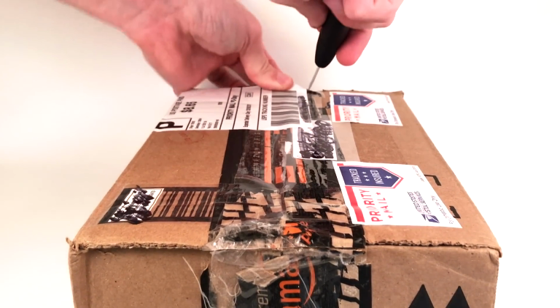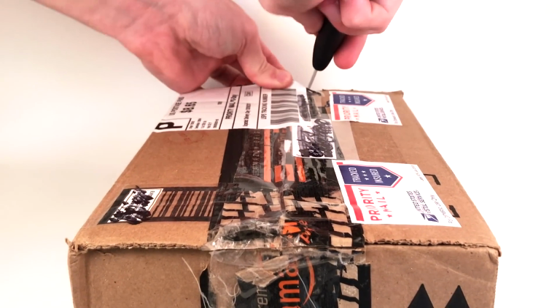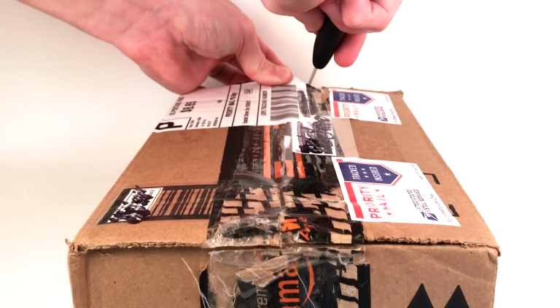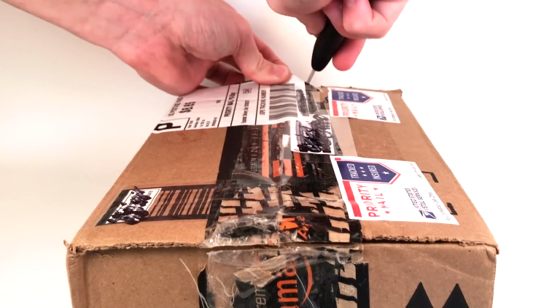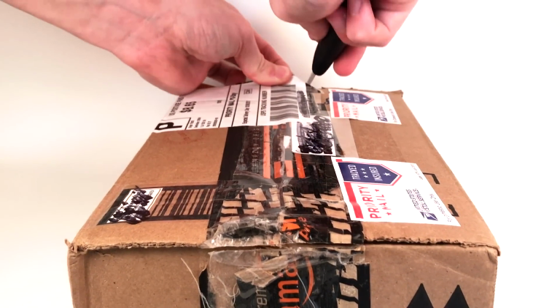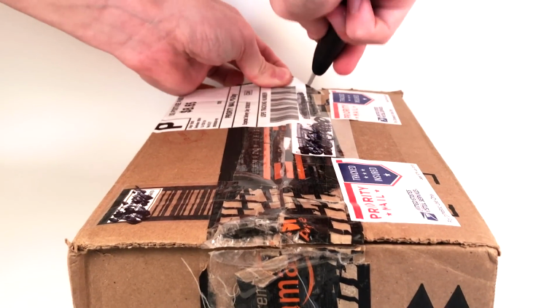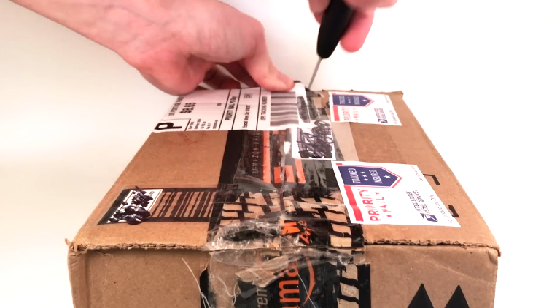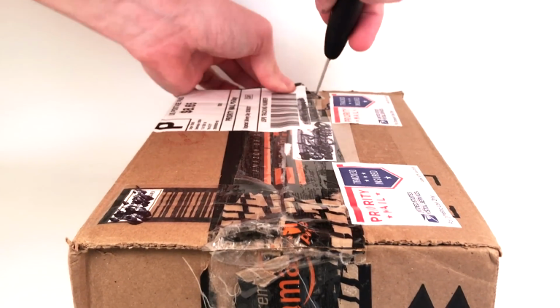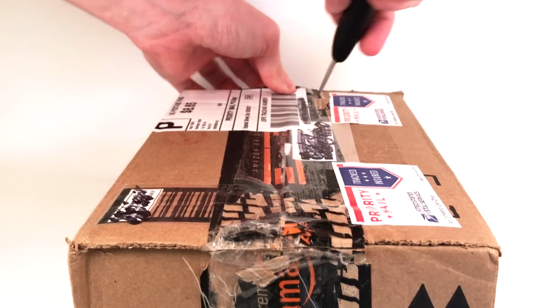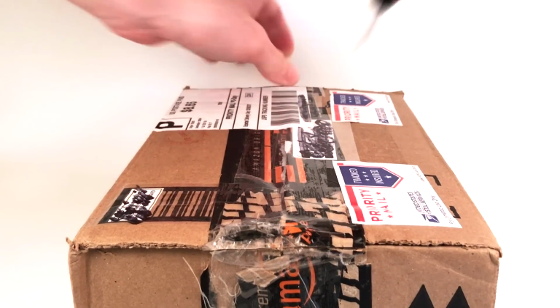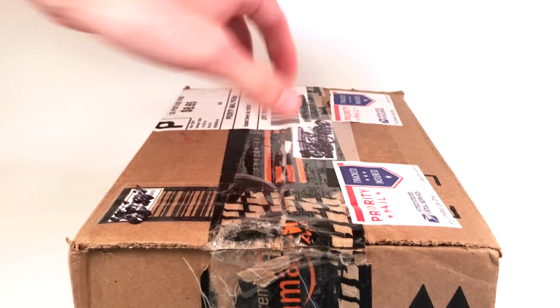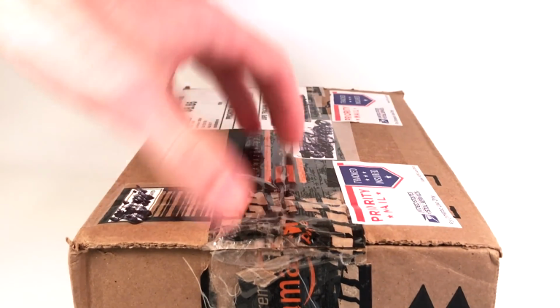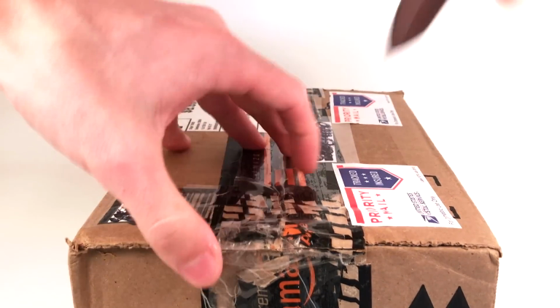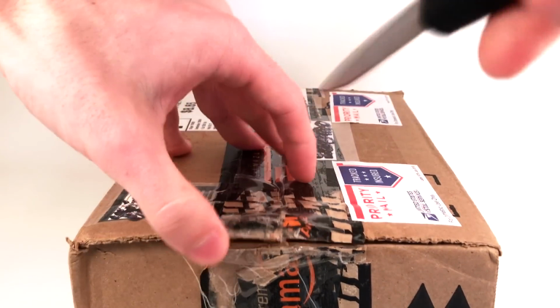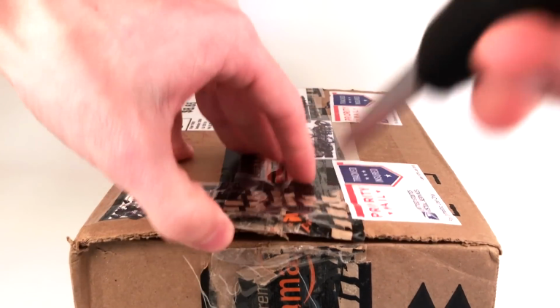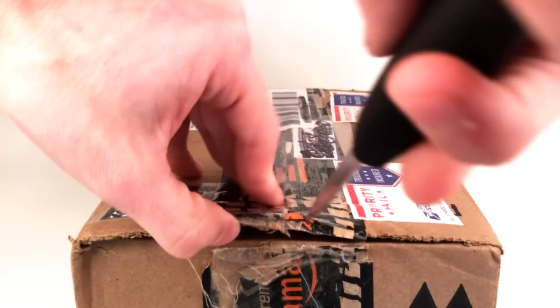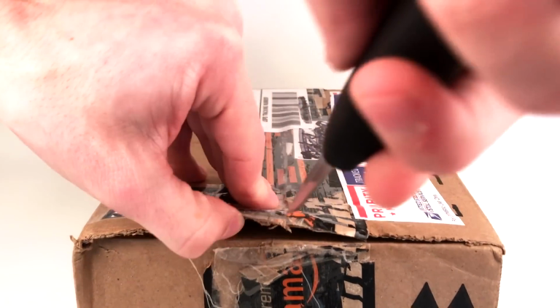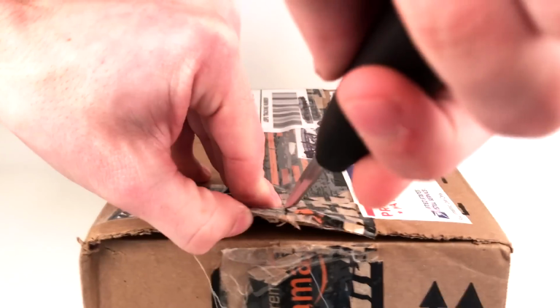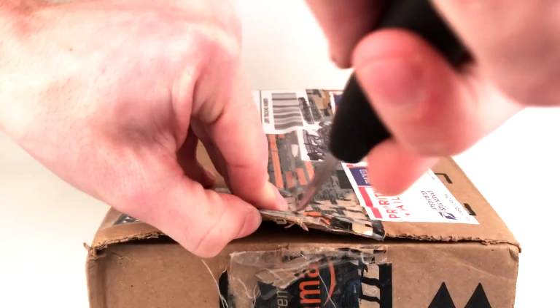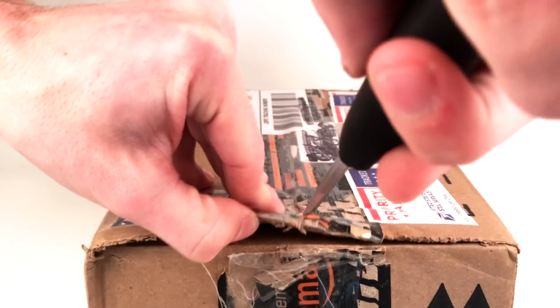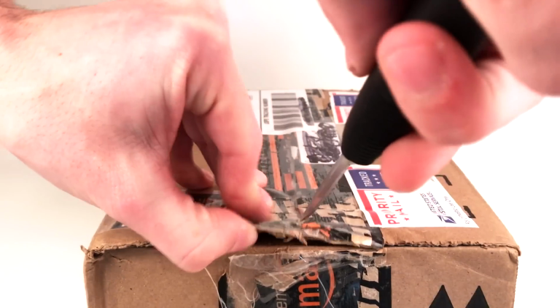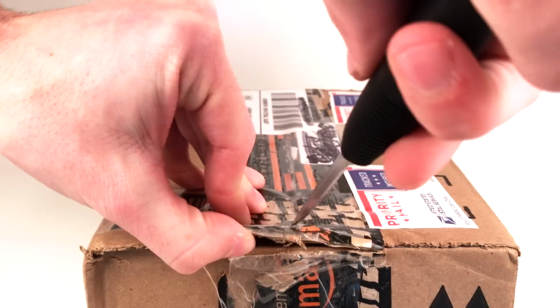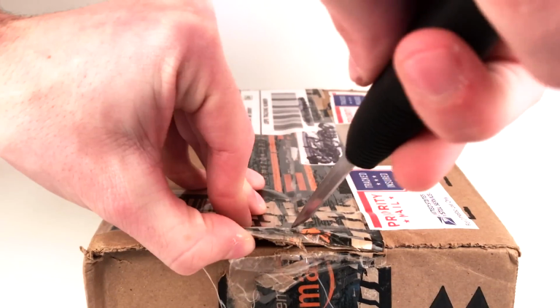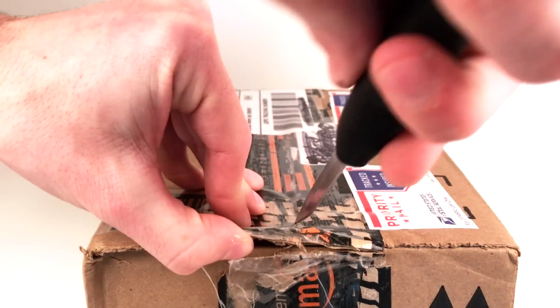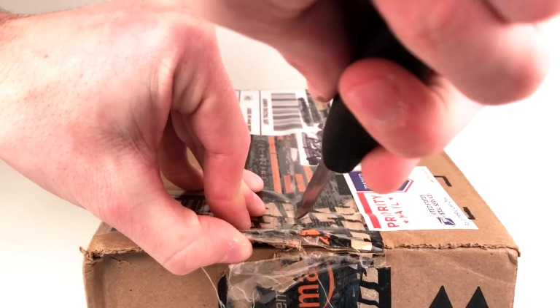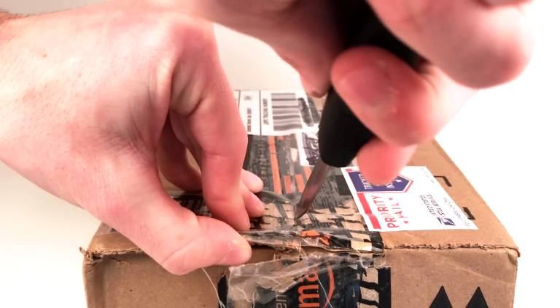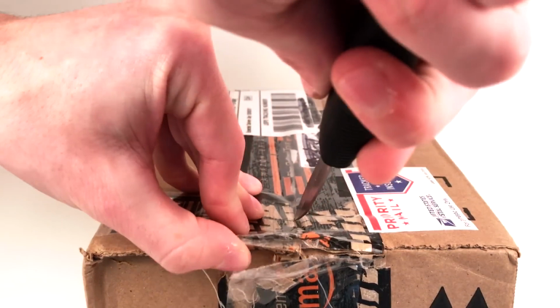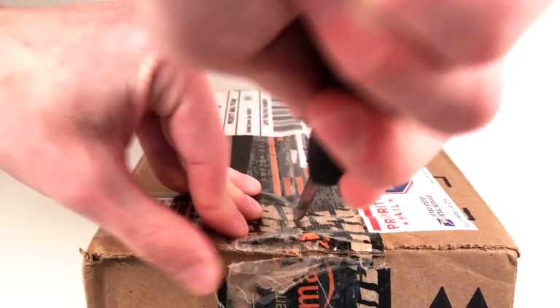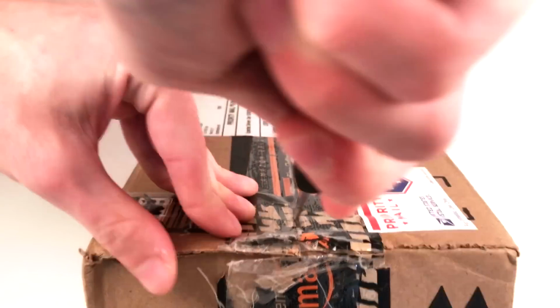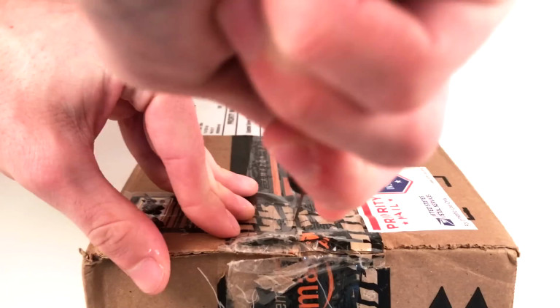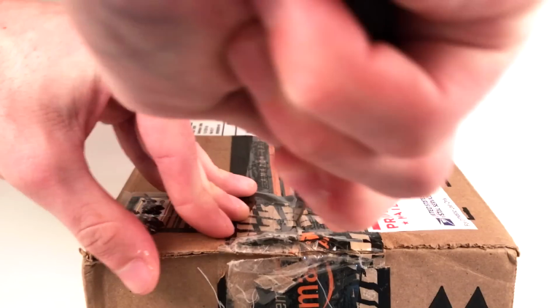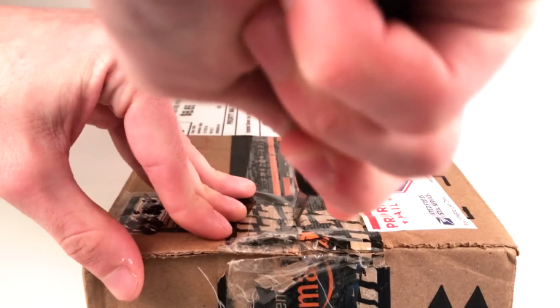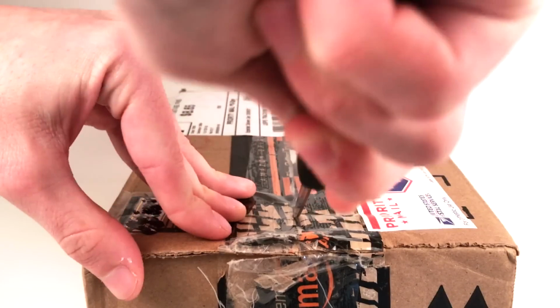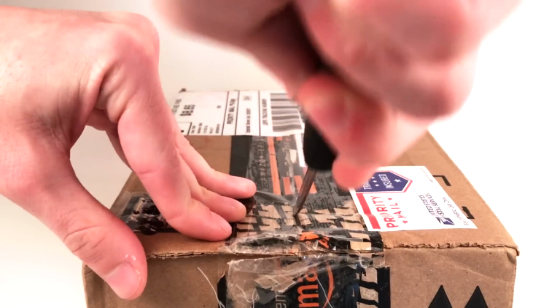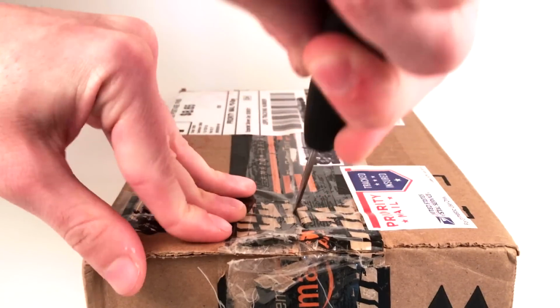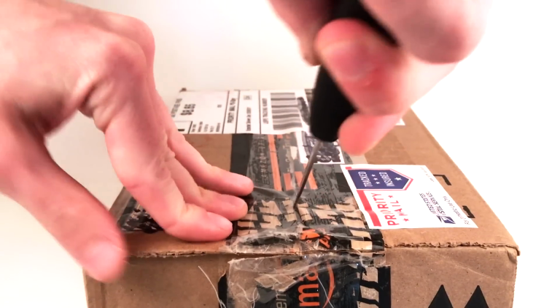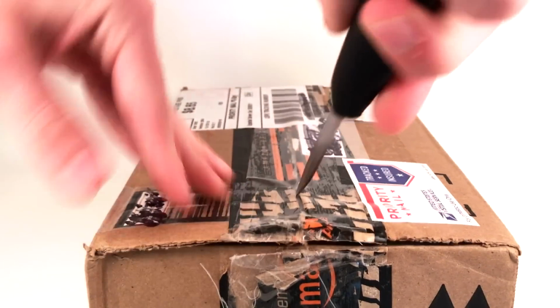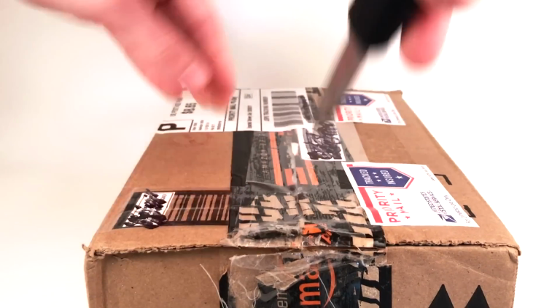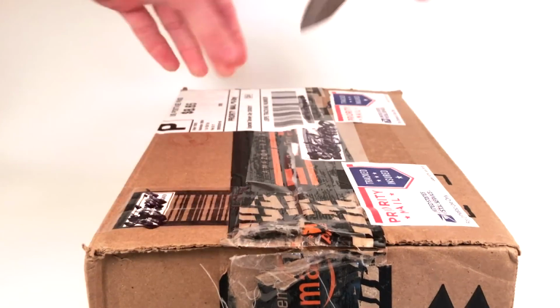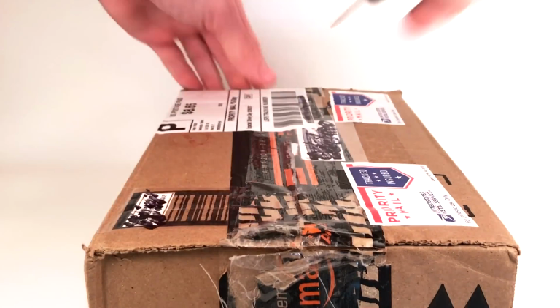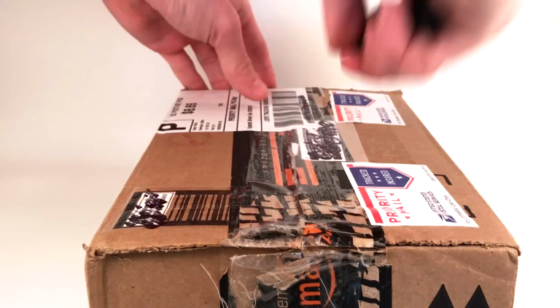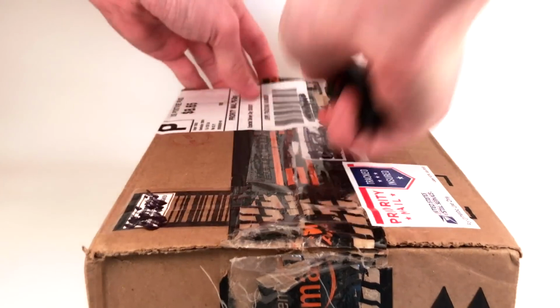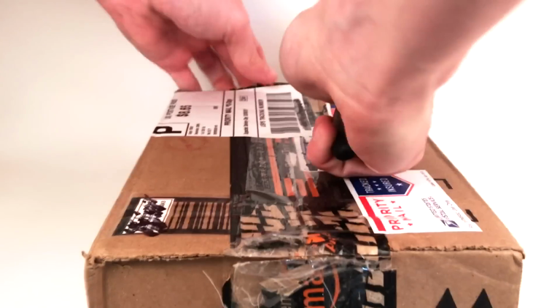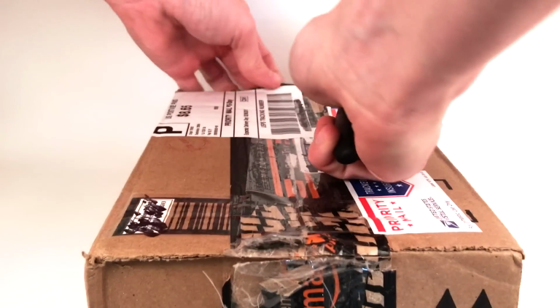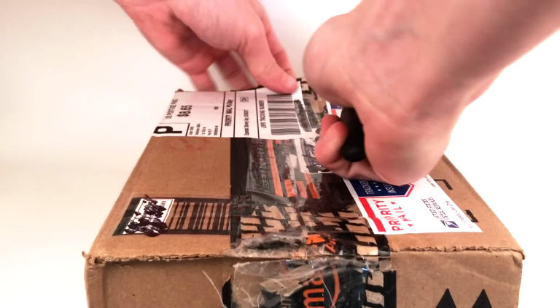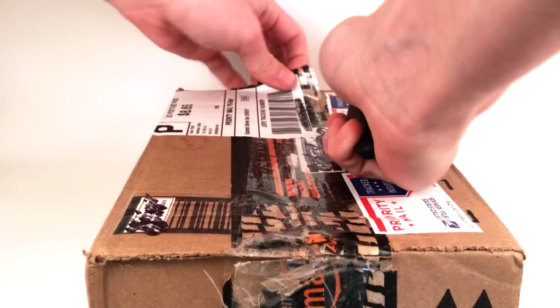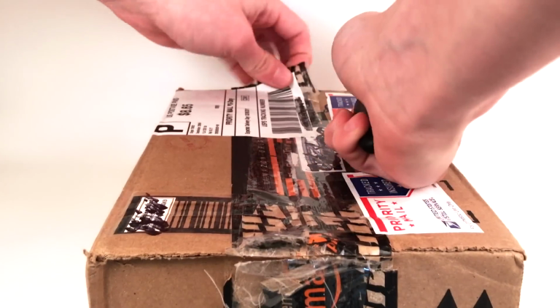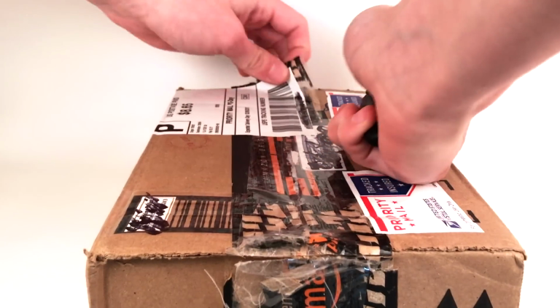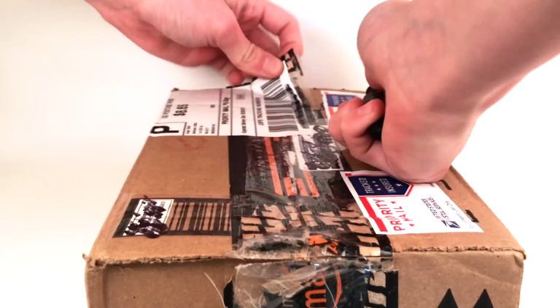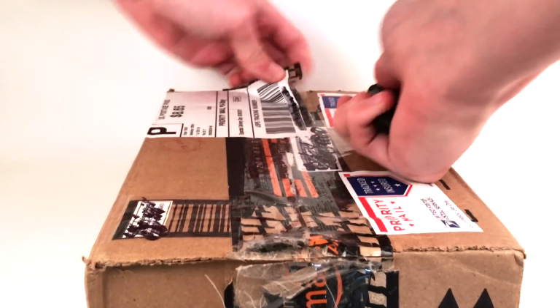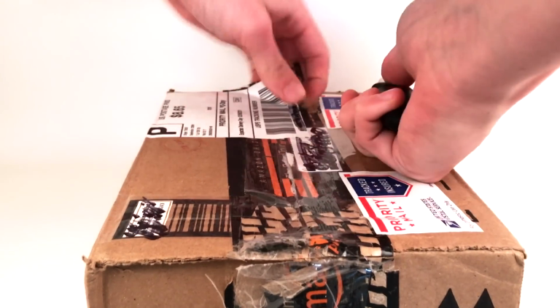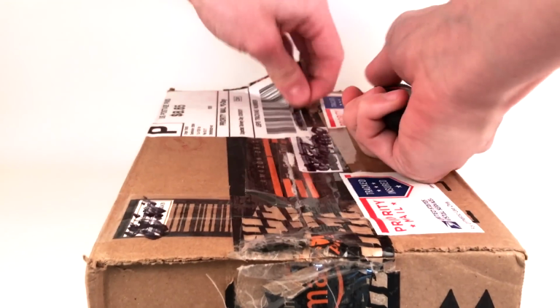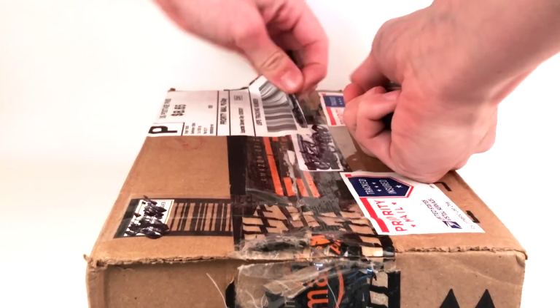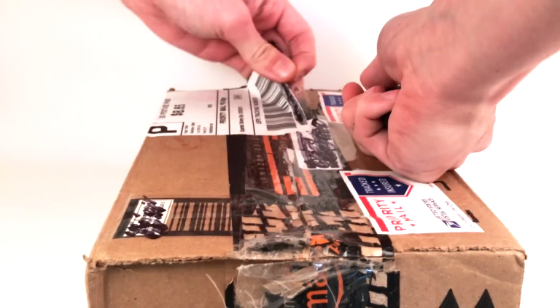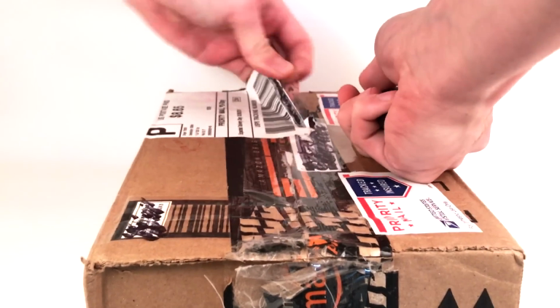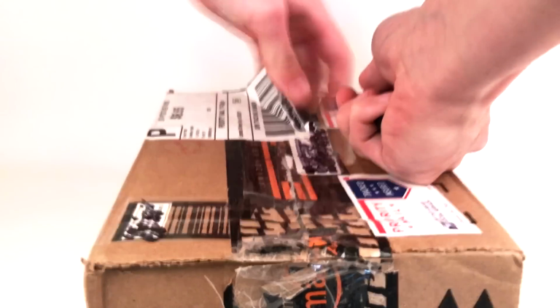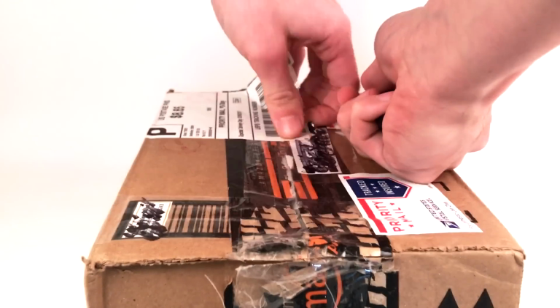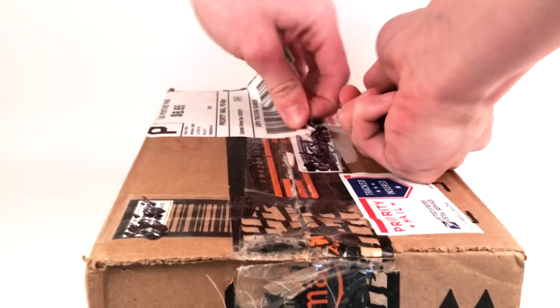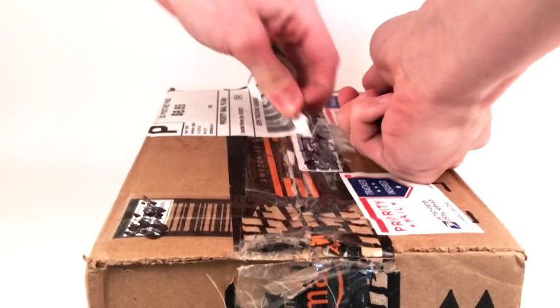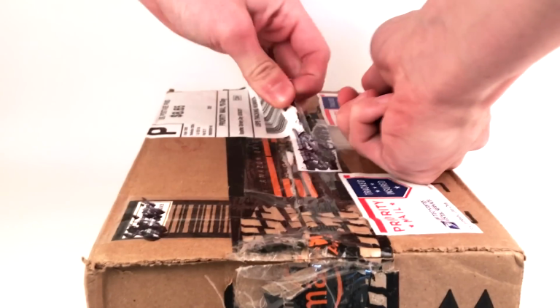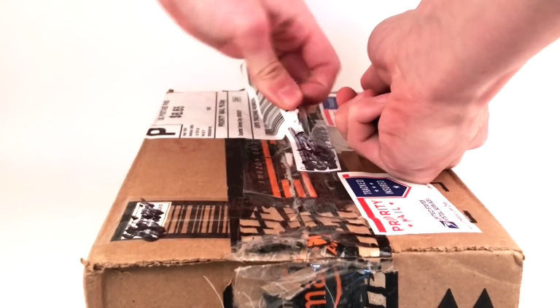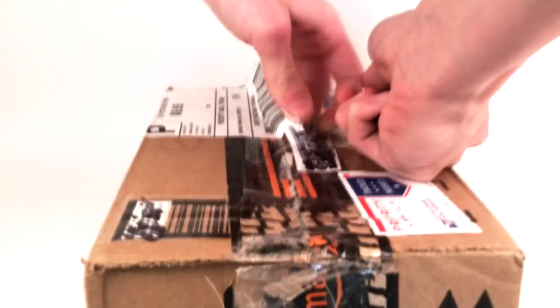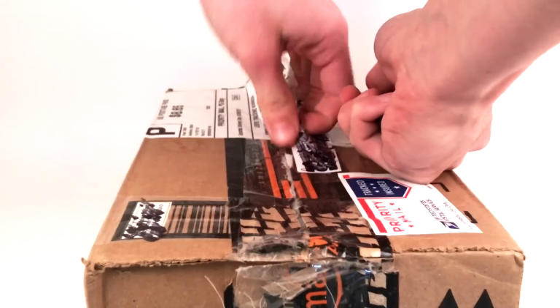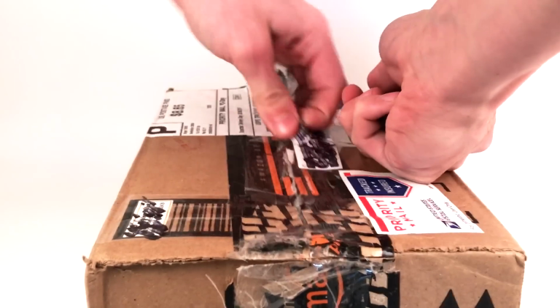I got this set for $65 all shipped, which was a pretty good deal, and I'm going to open this up now.